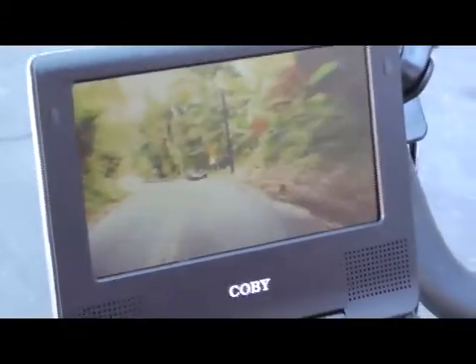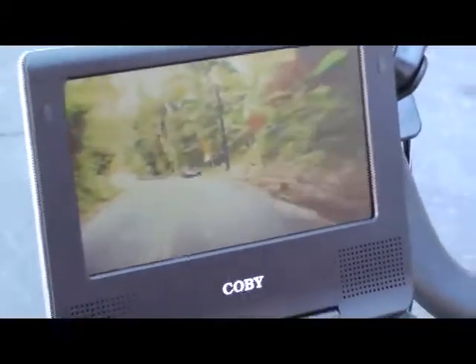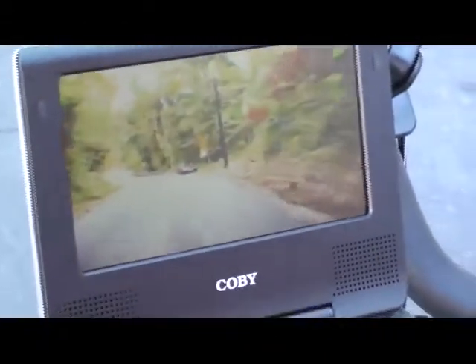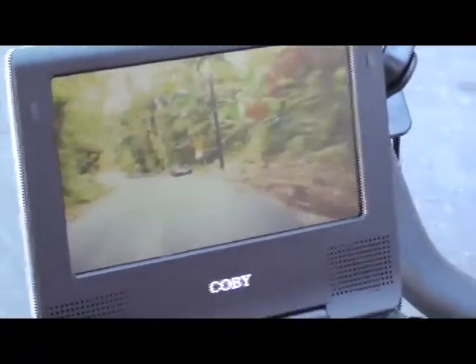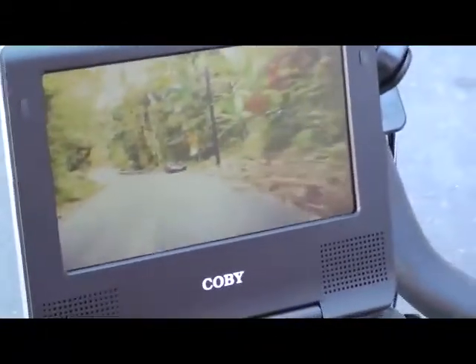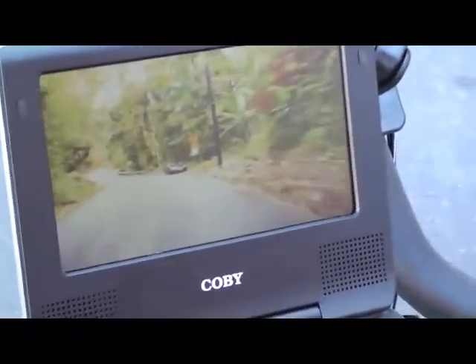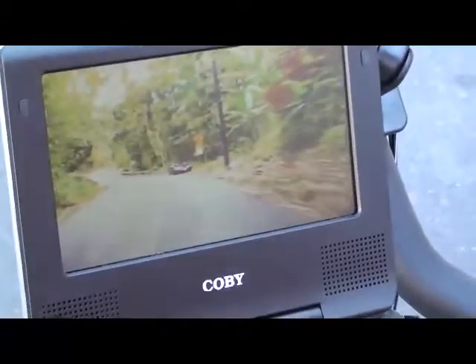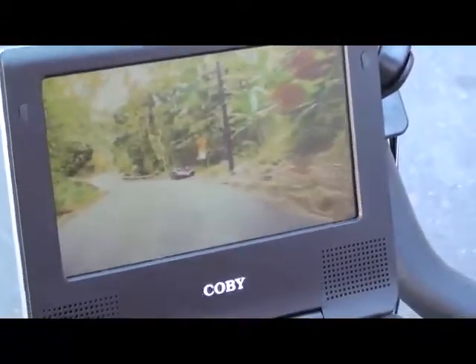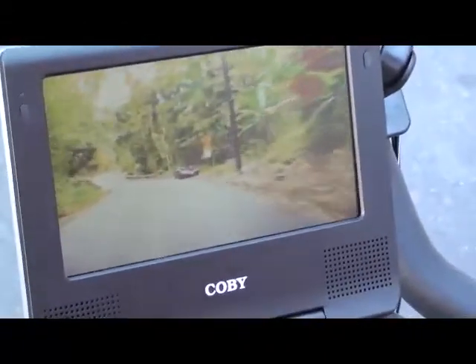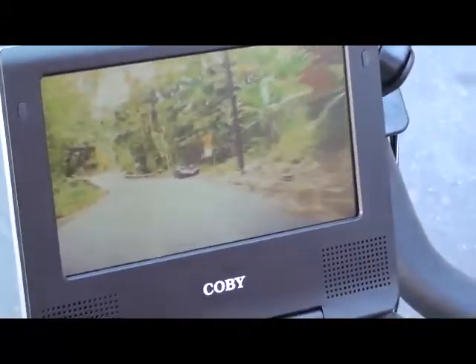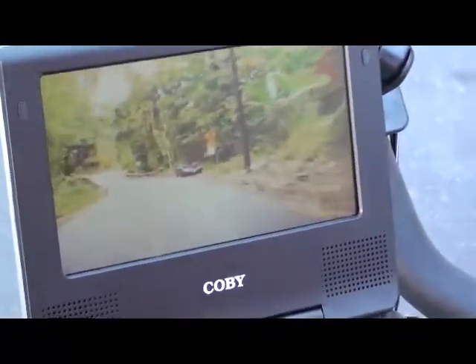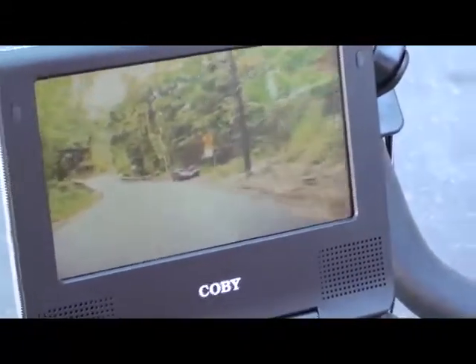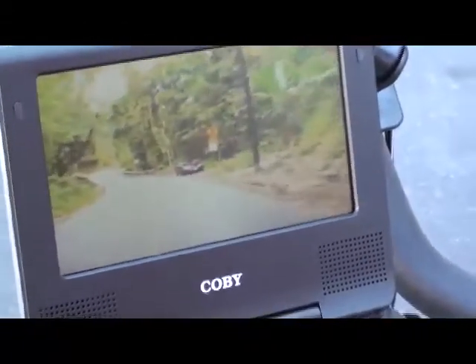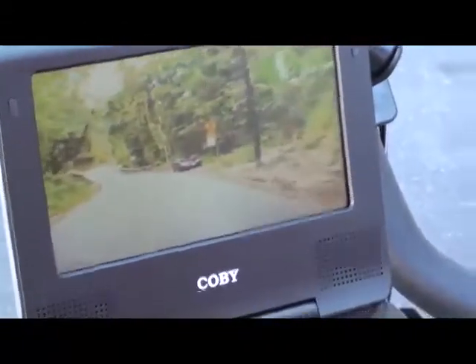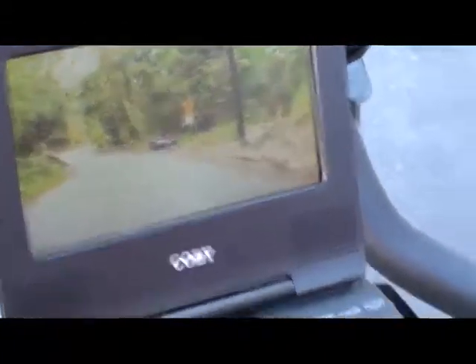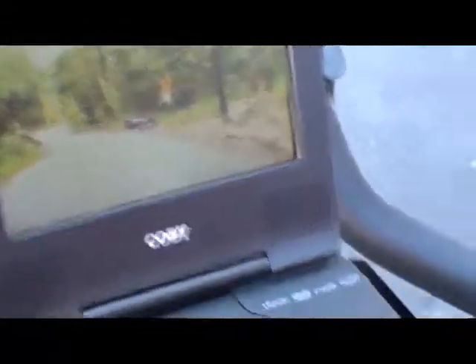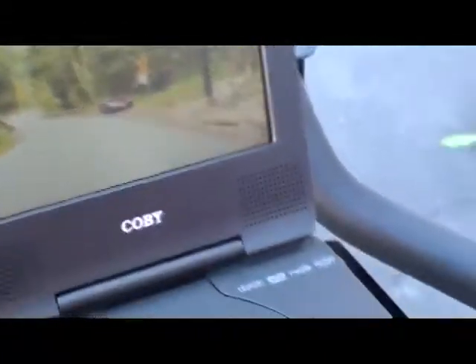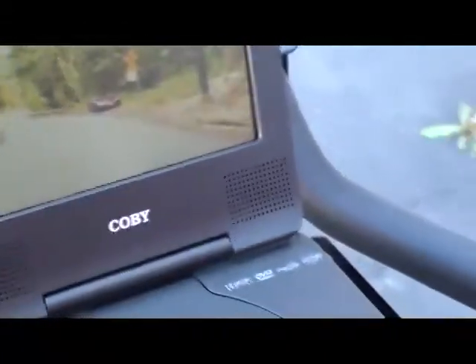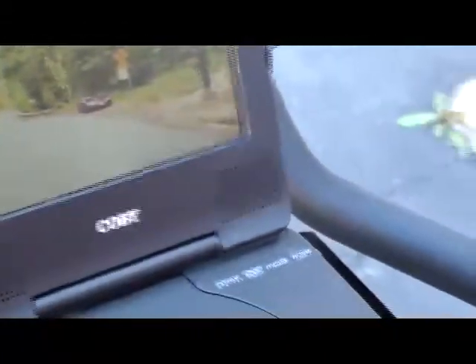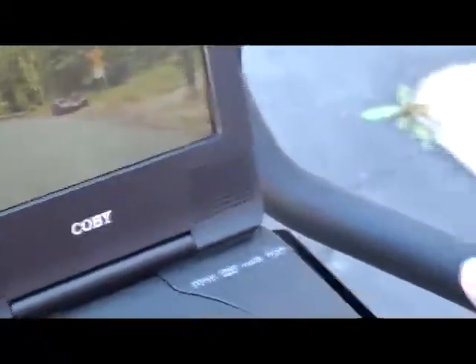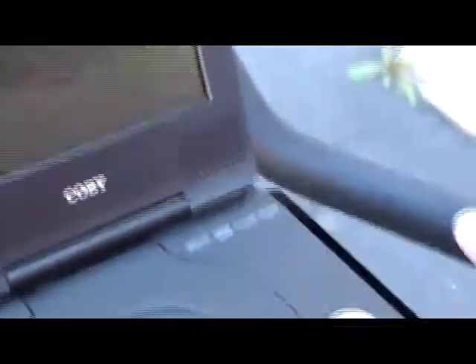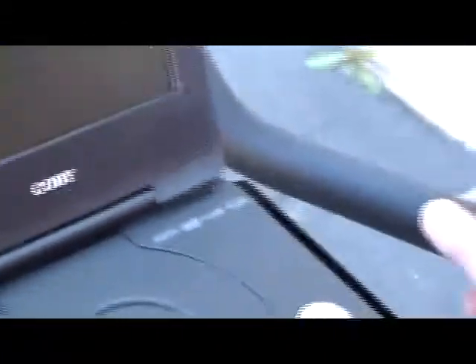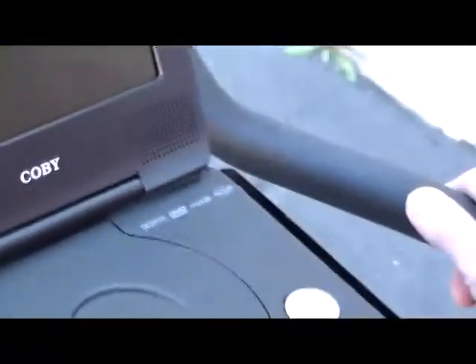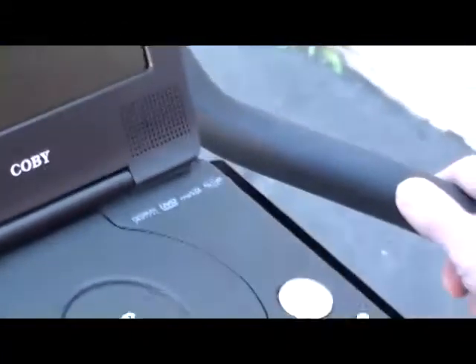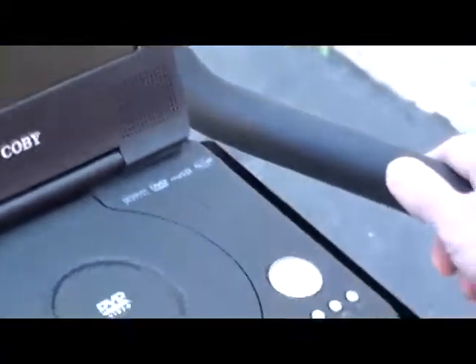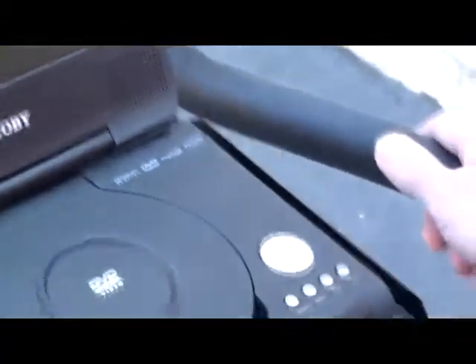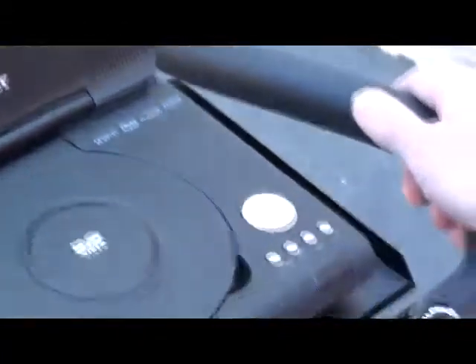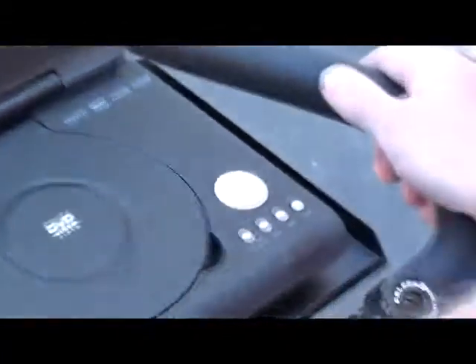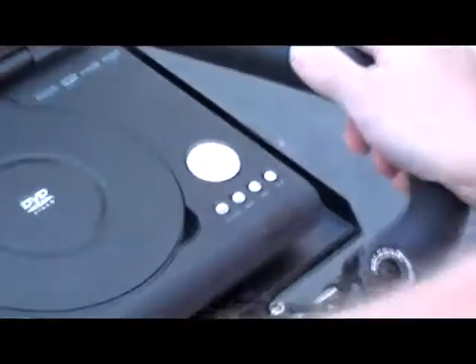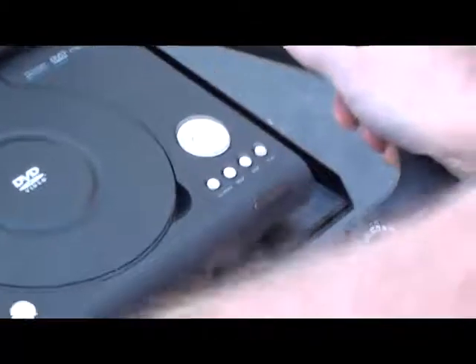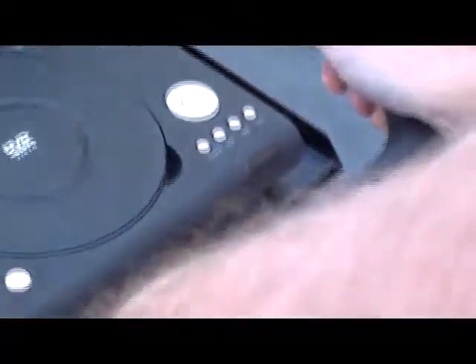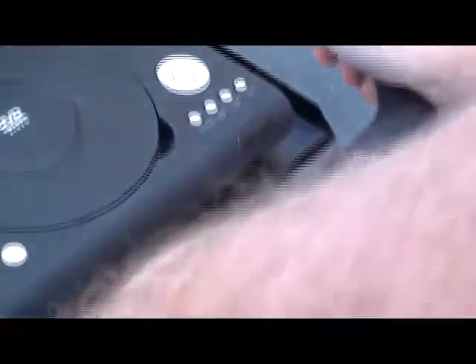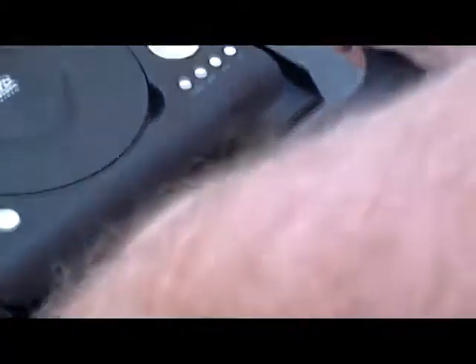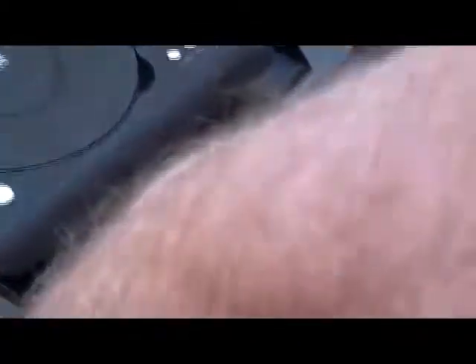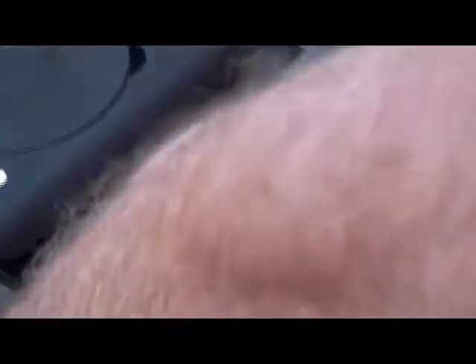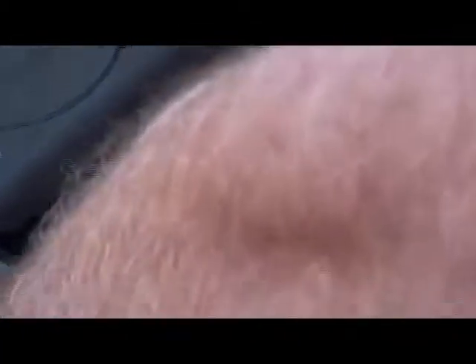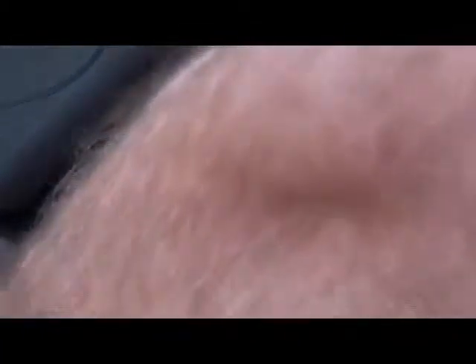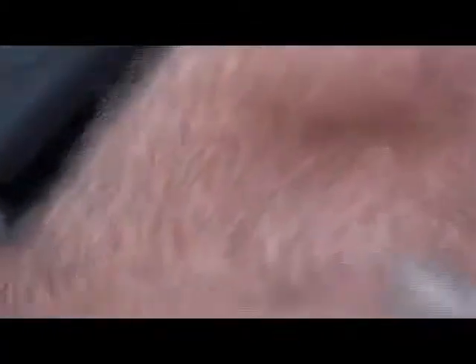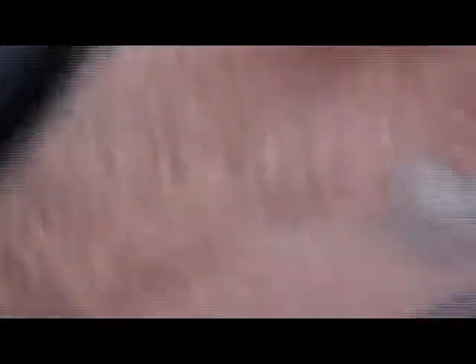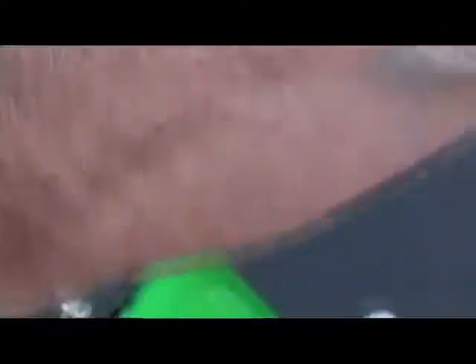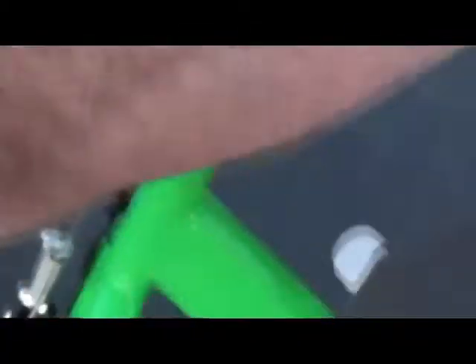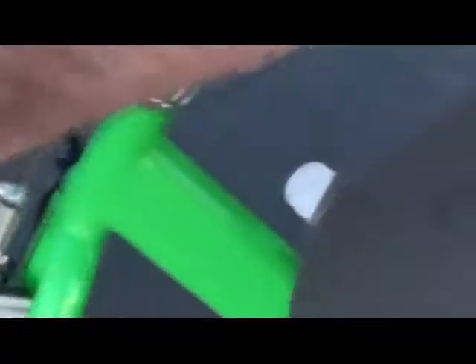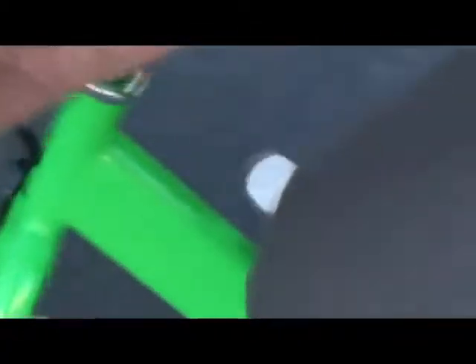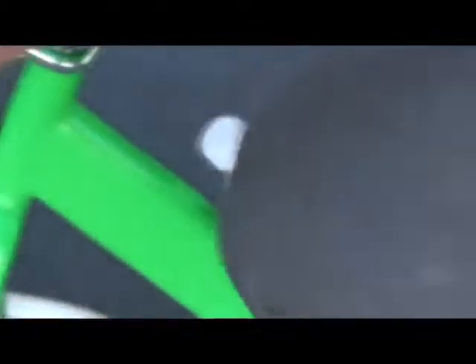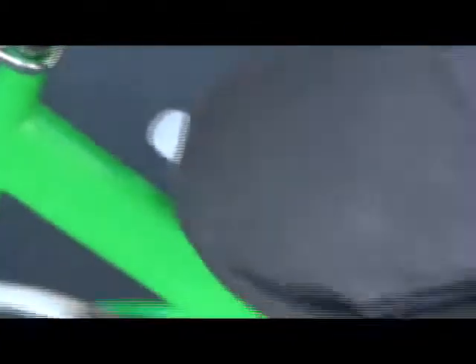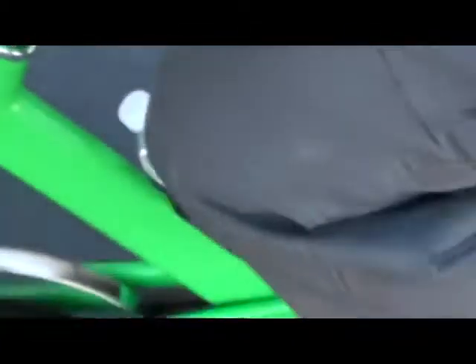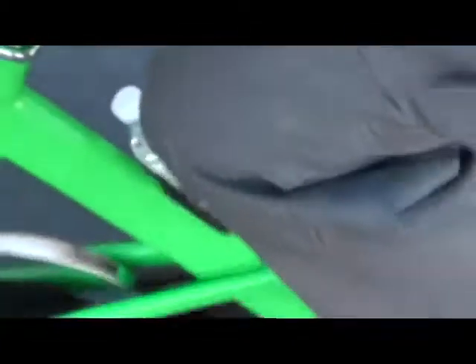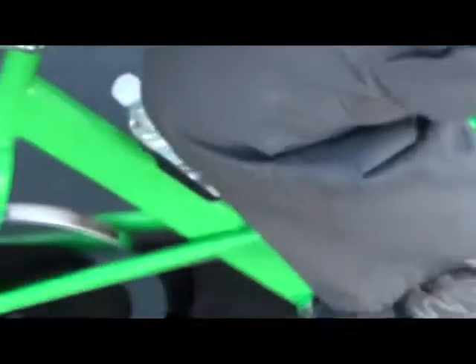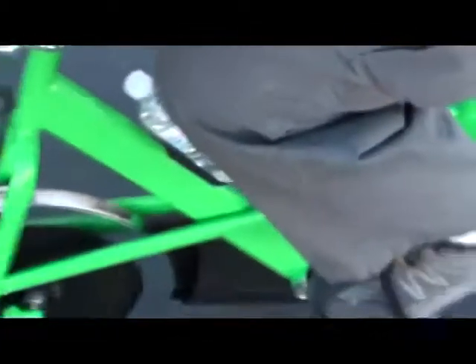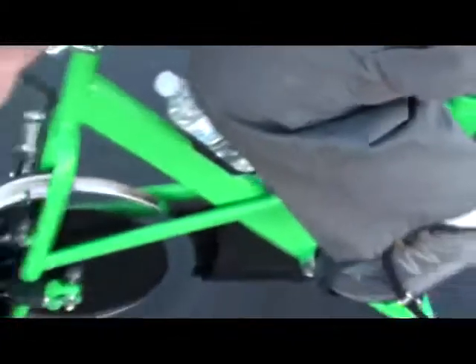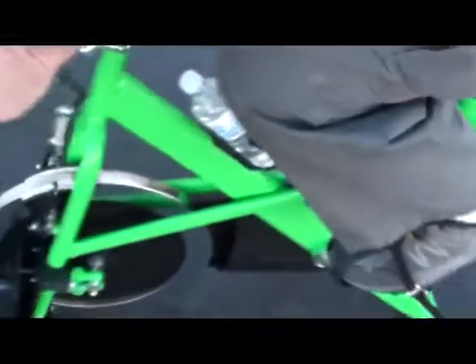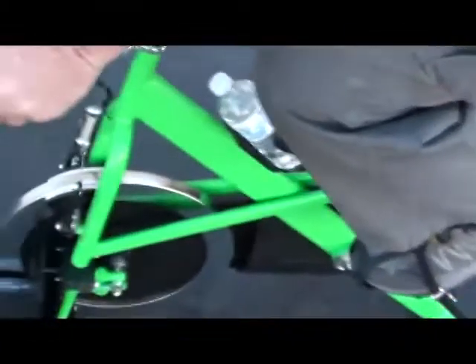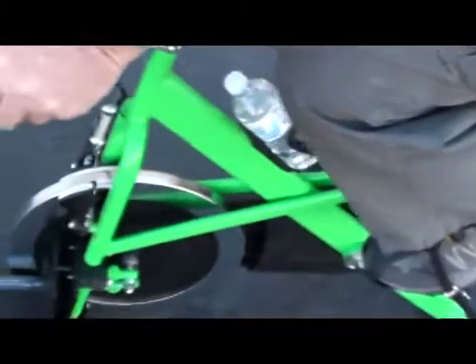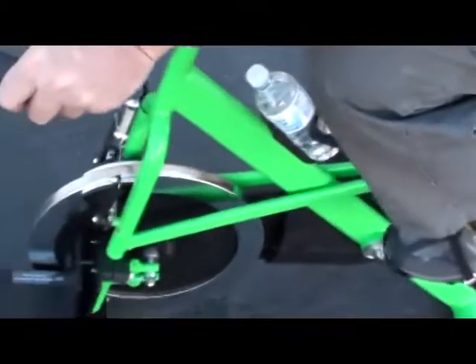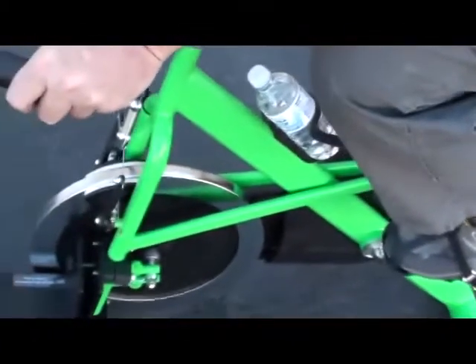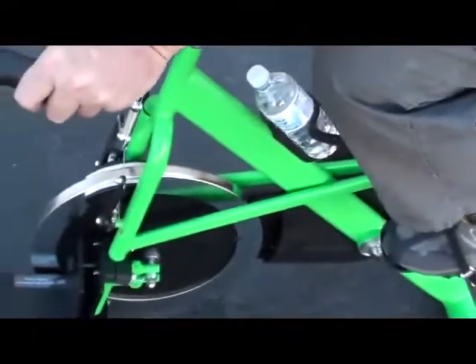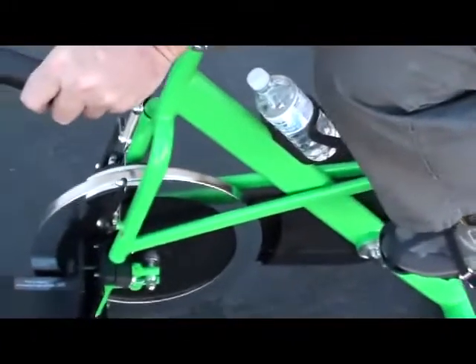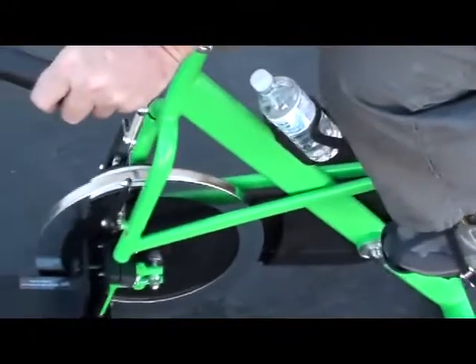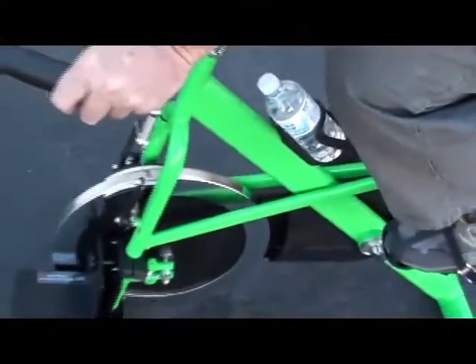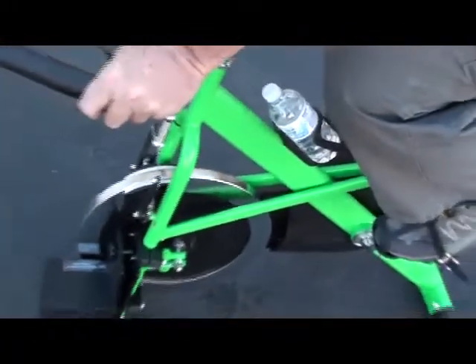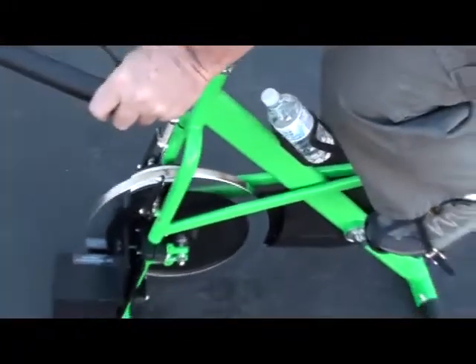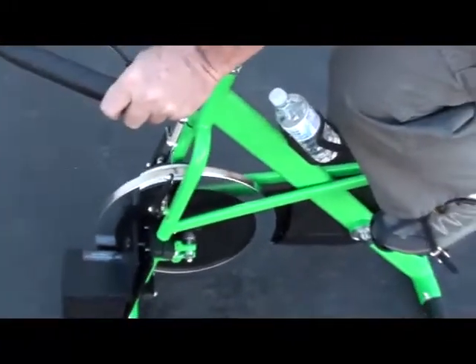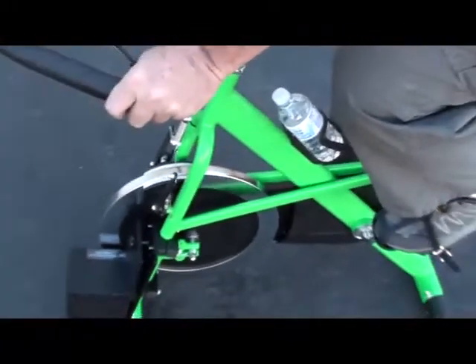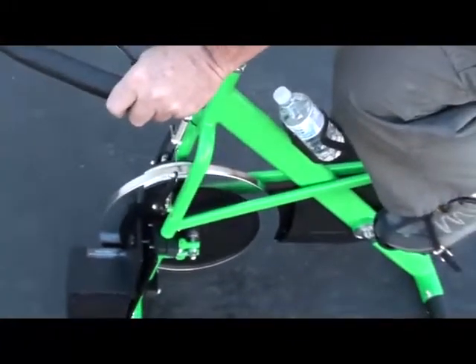To stop, simply stop pedaling. This particular bike has a safety freewheel for you.